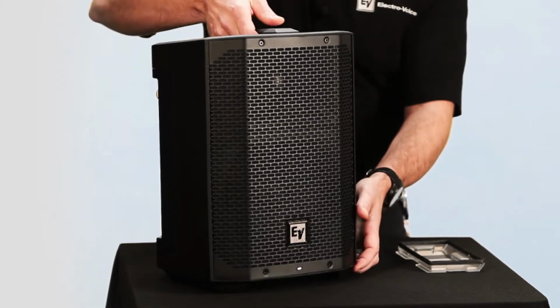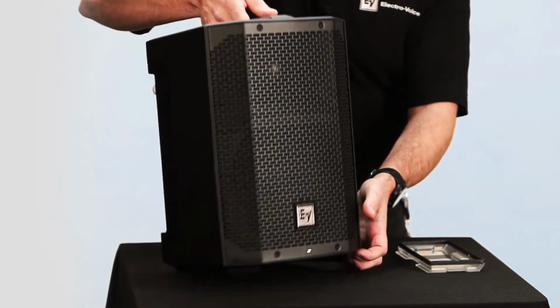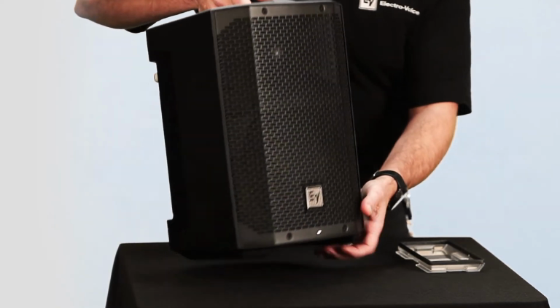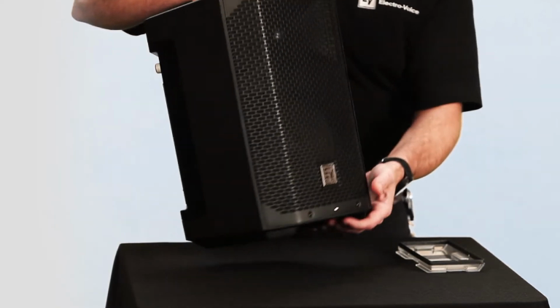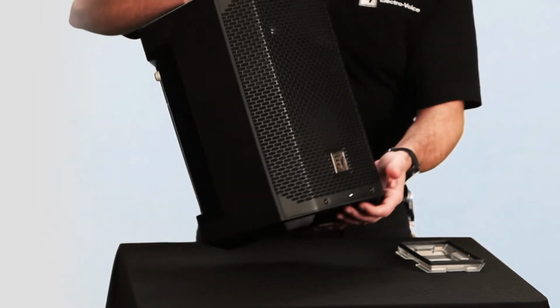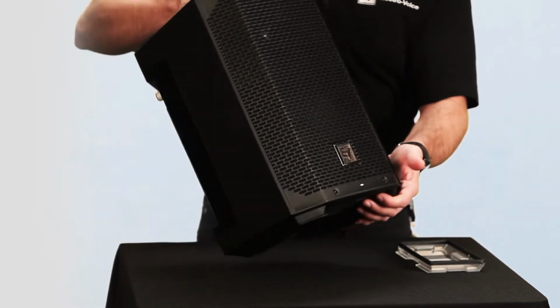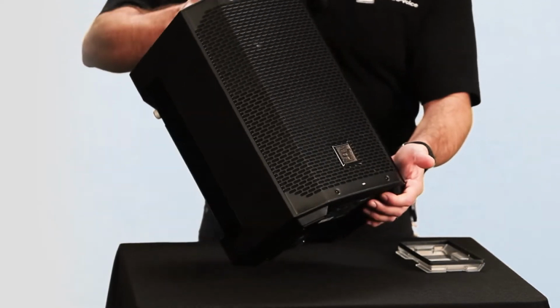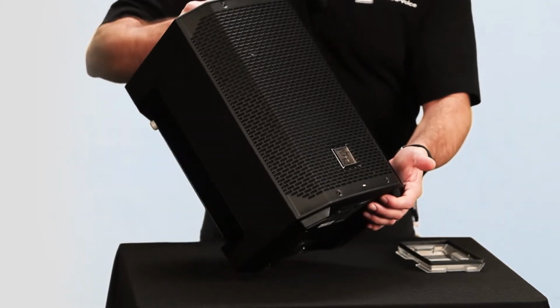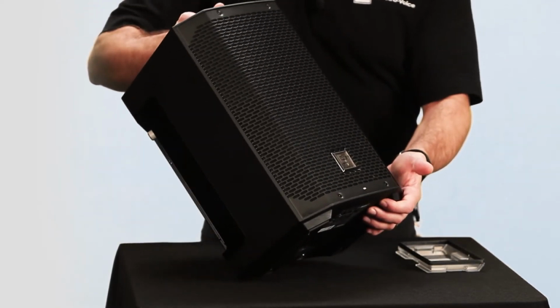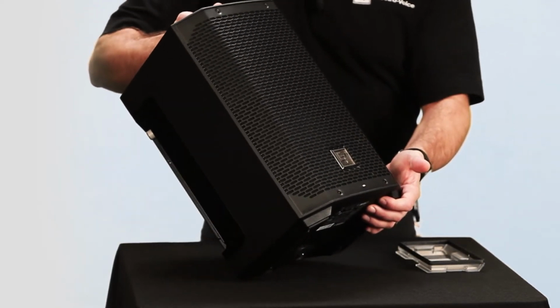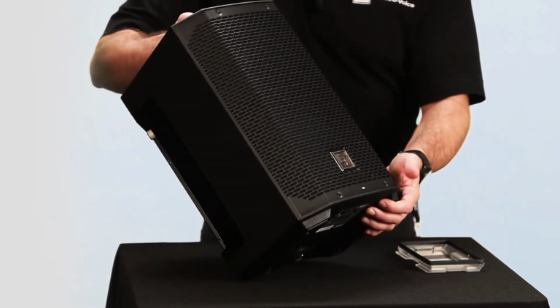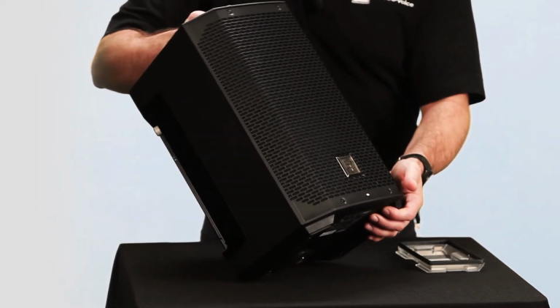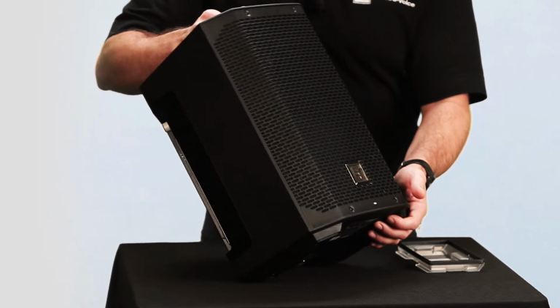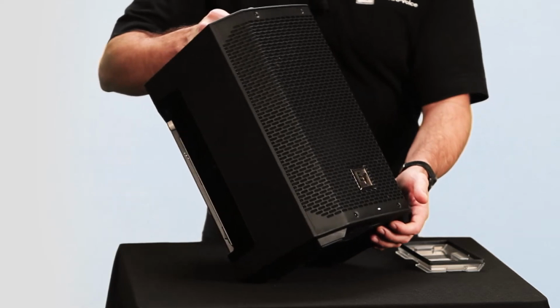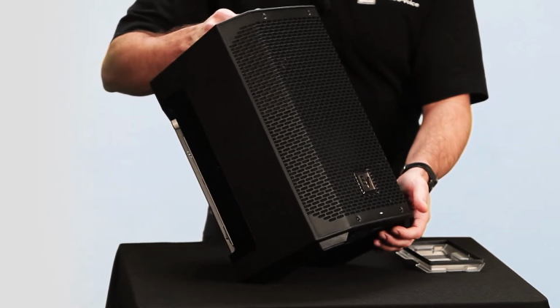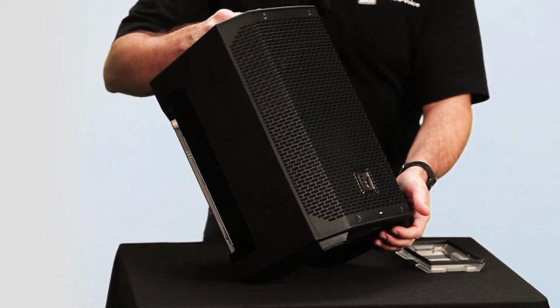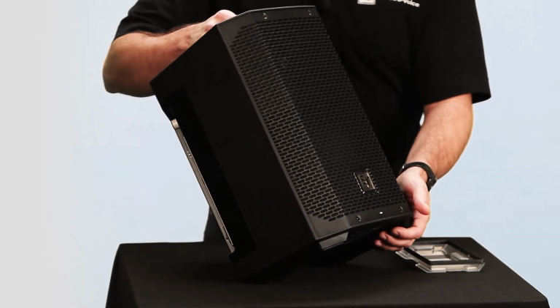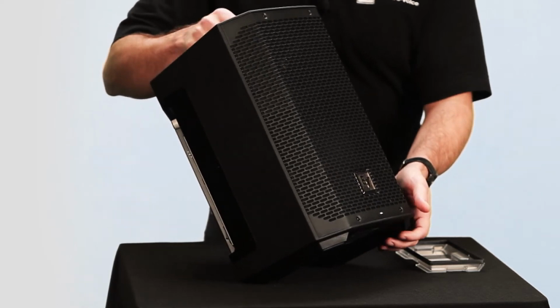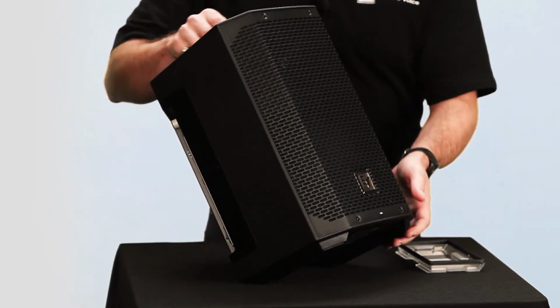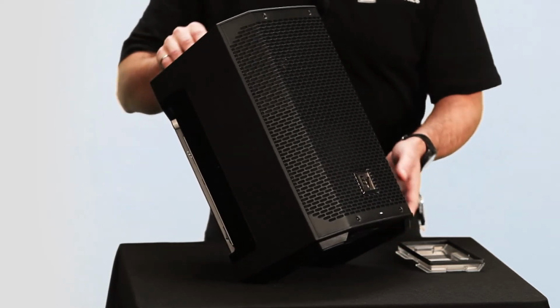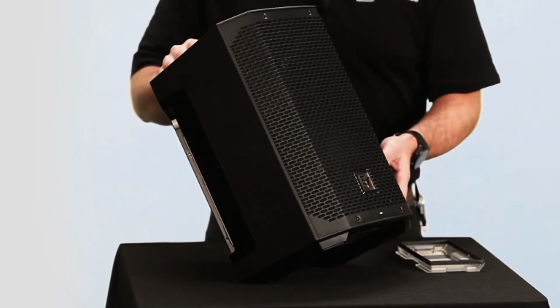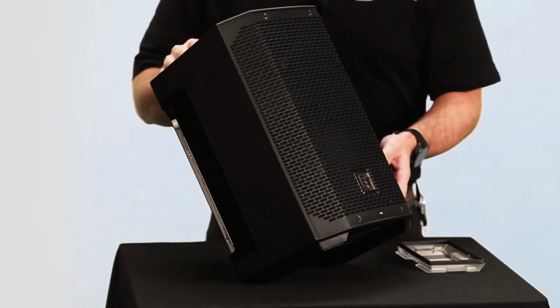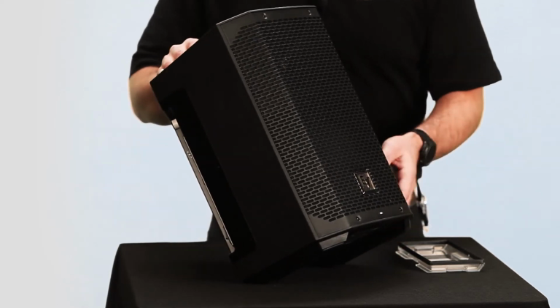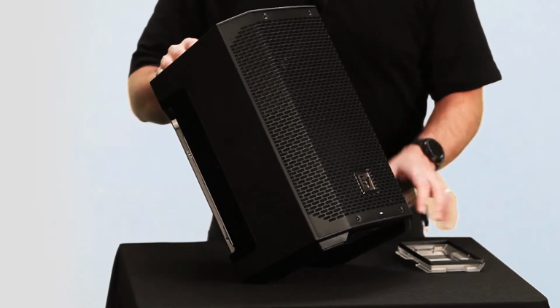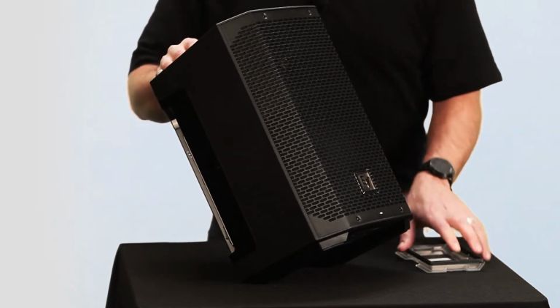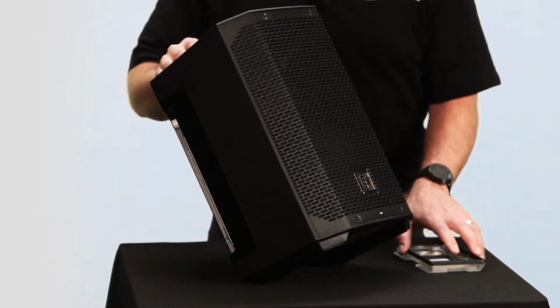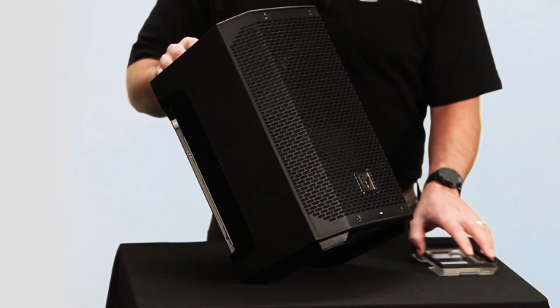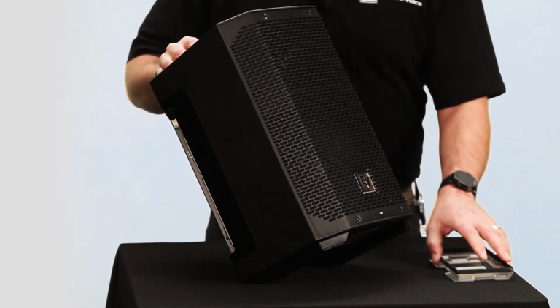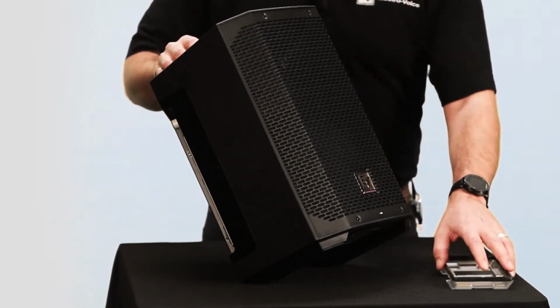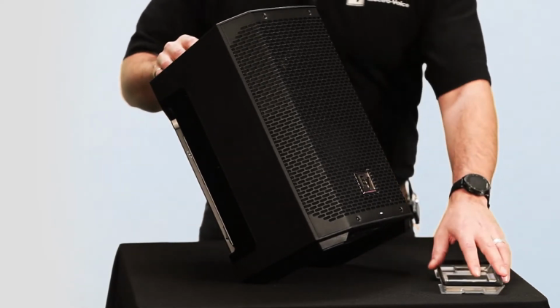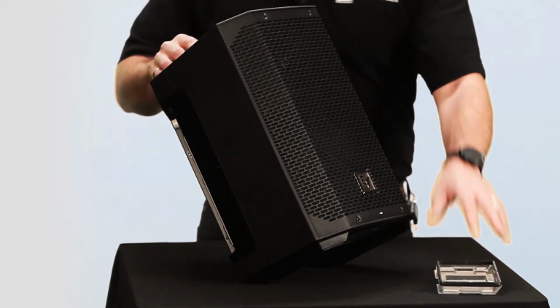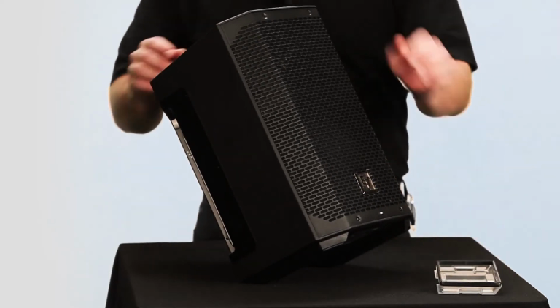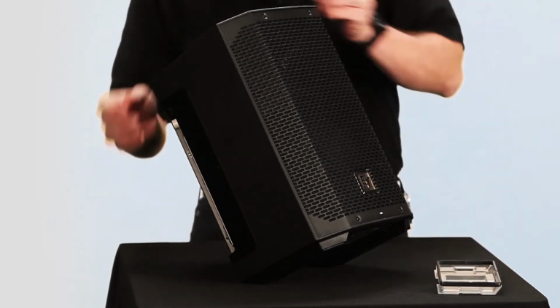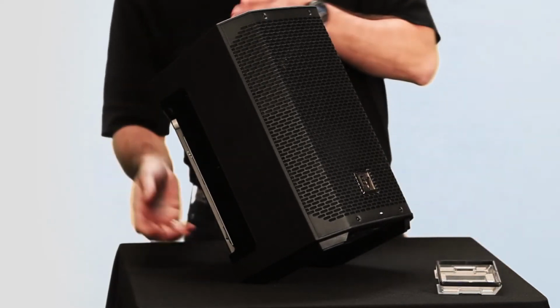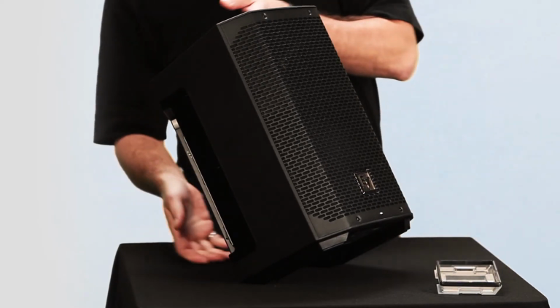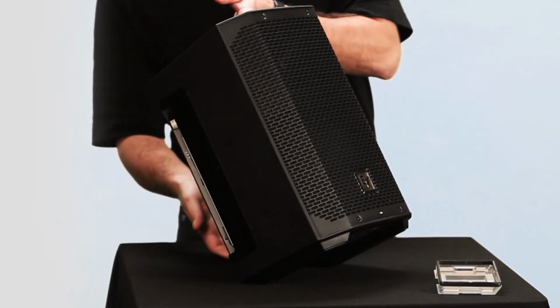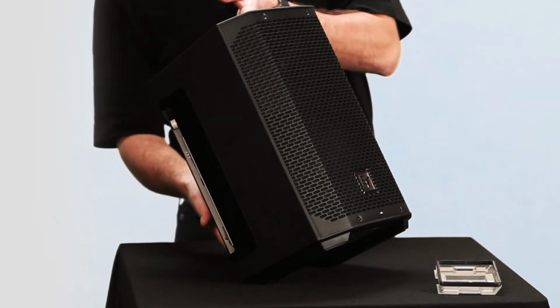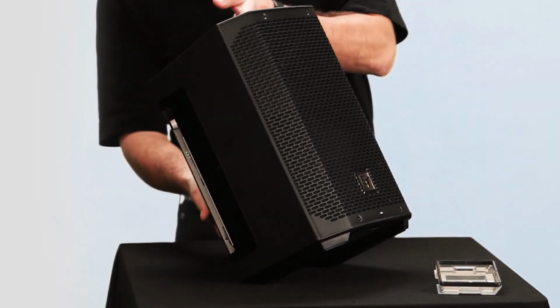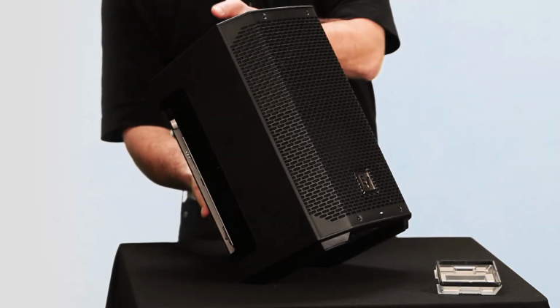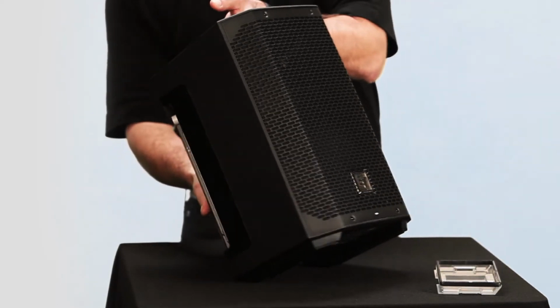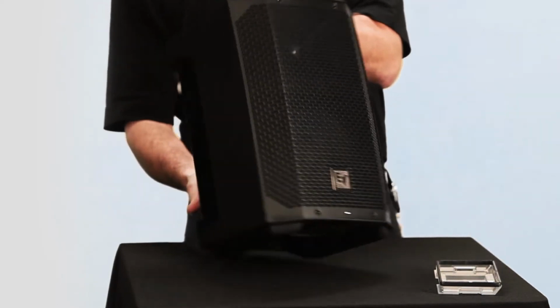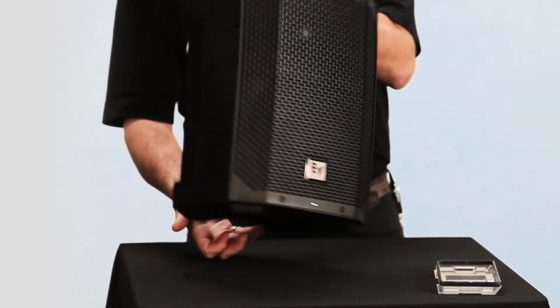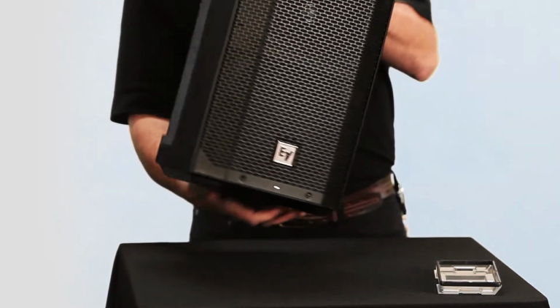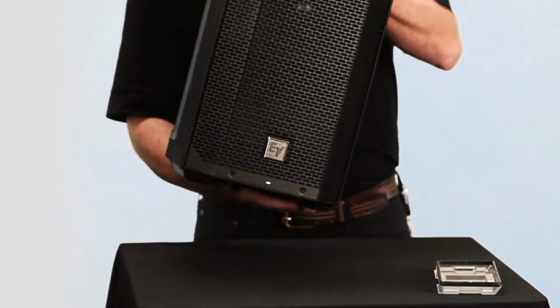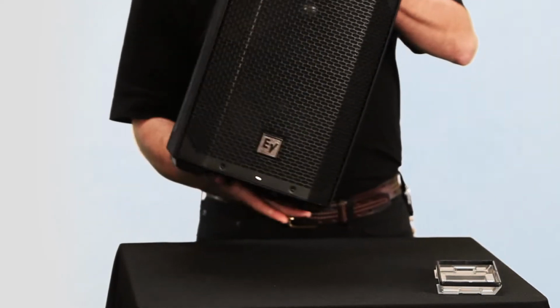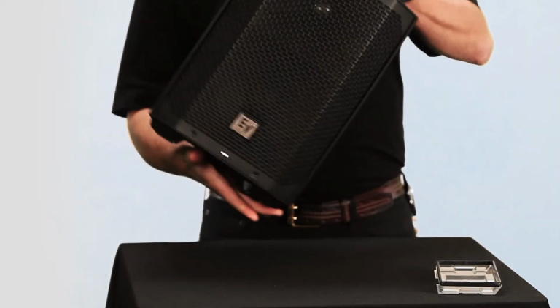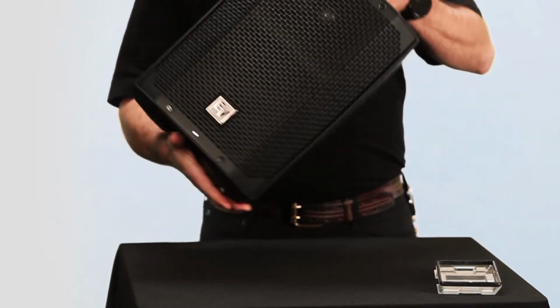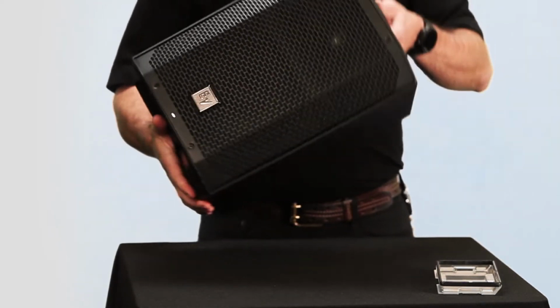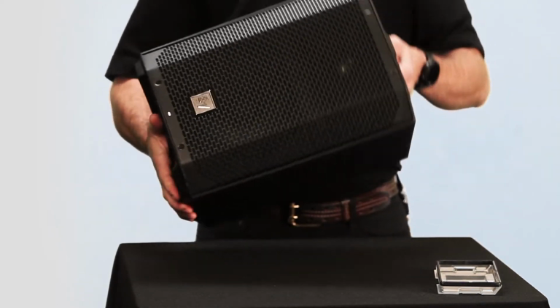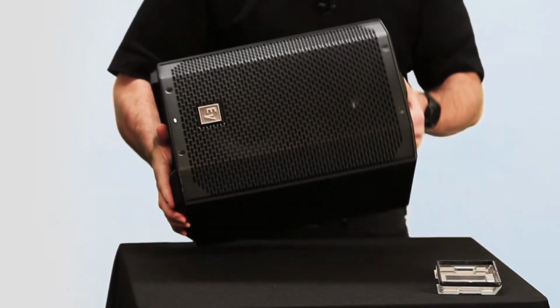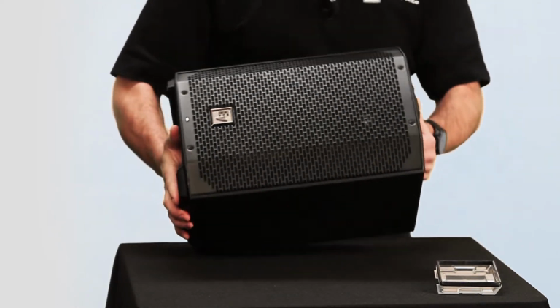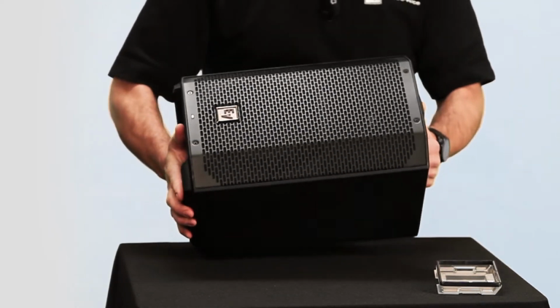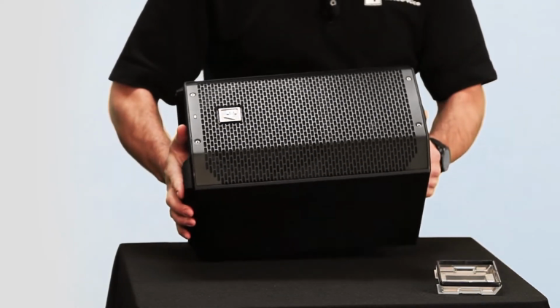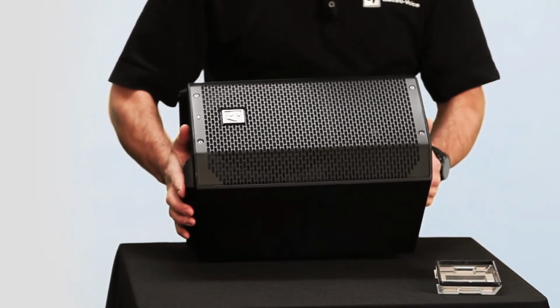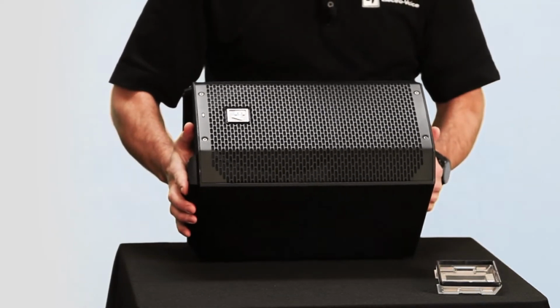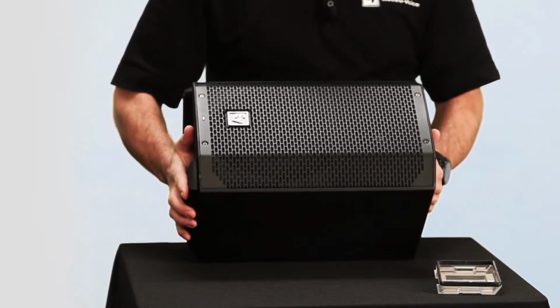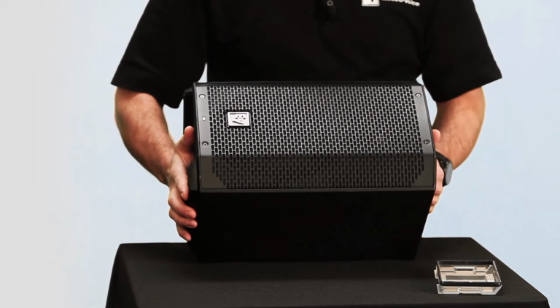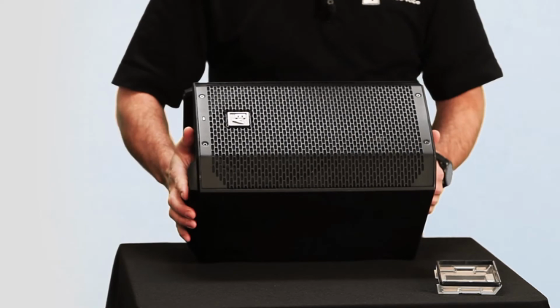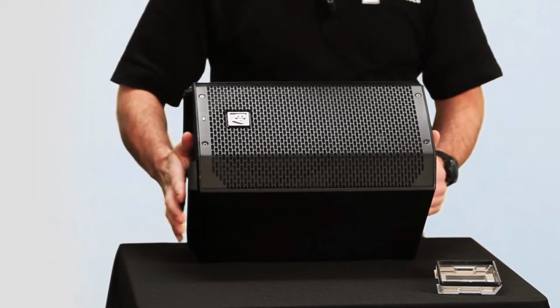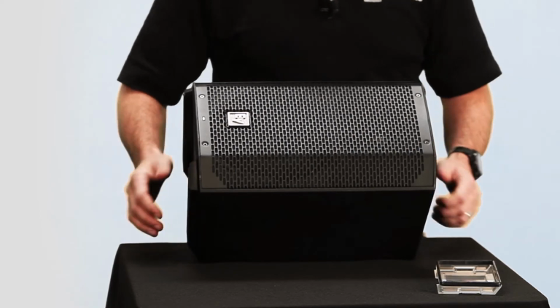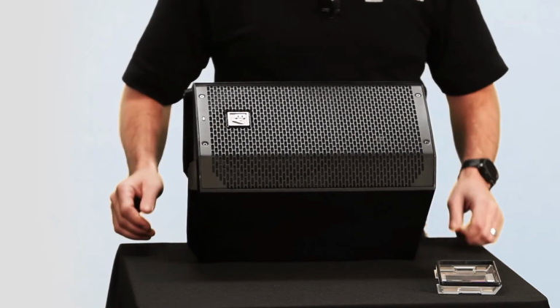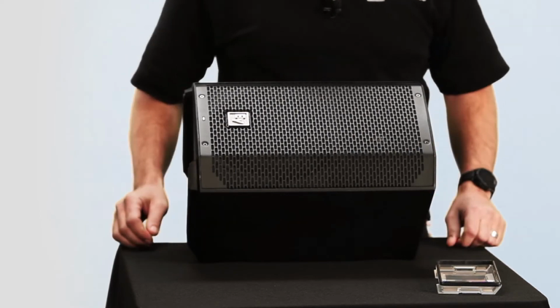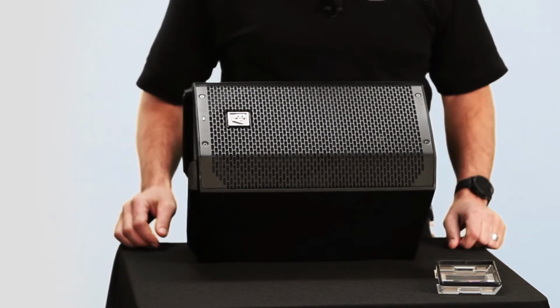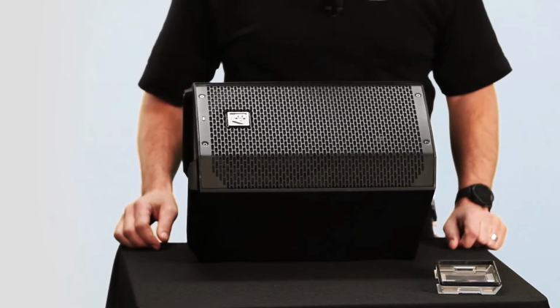Also, if it's in the kickback position, and if it's on its side in a tilted monitor position as well.